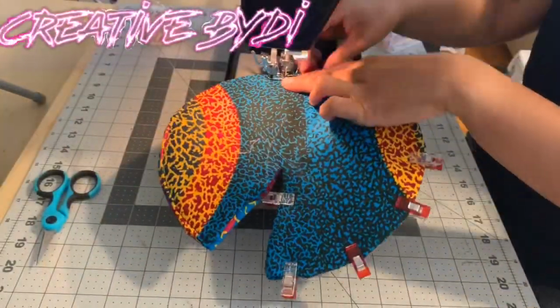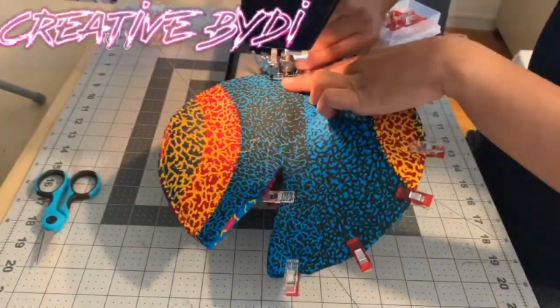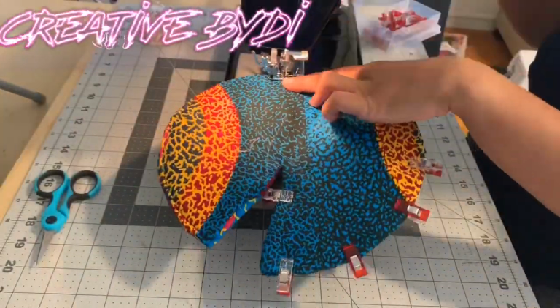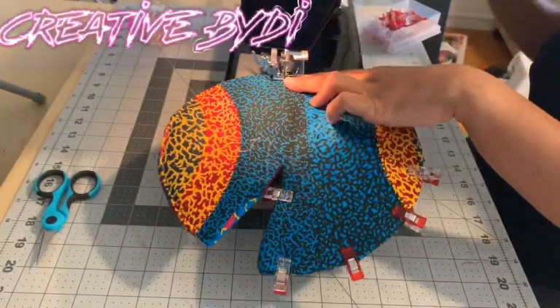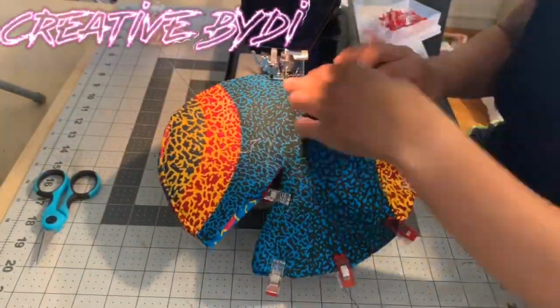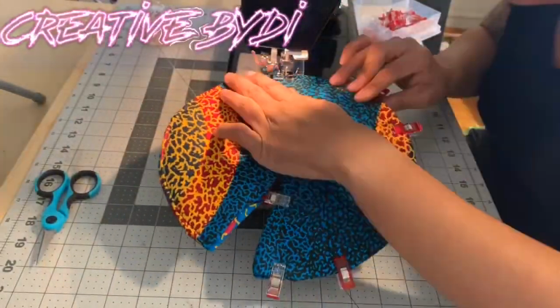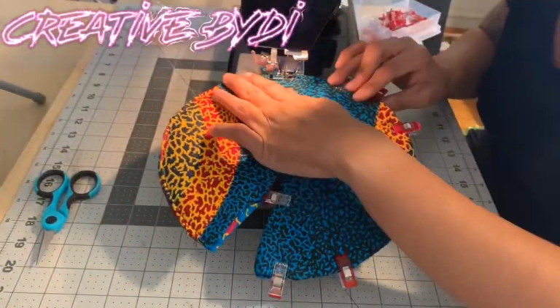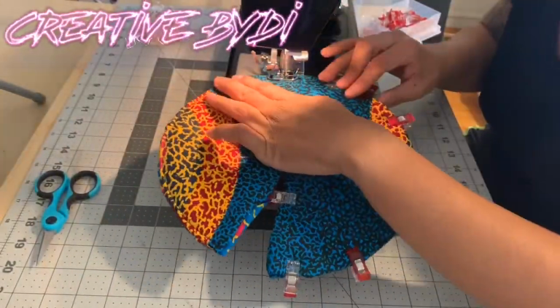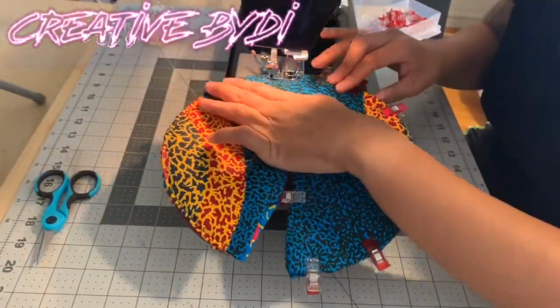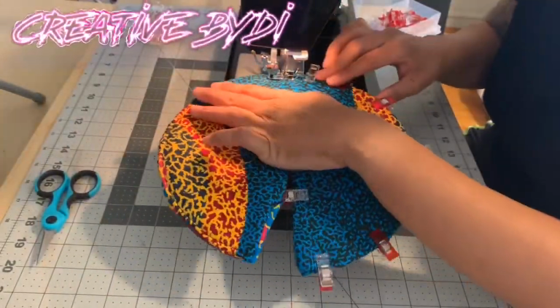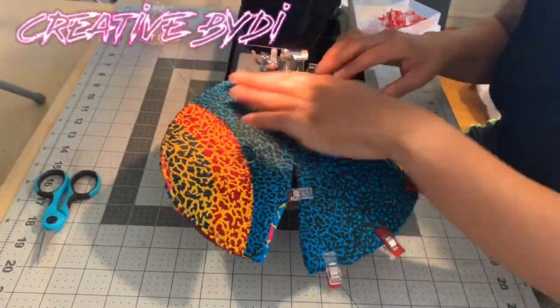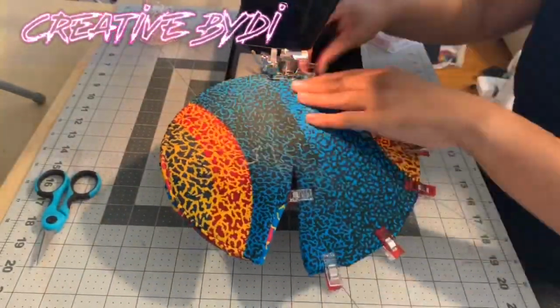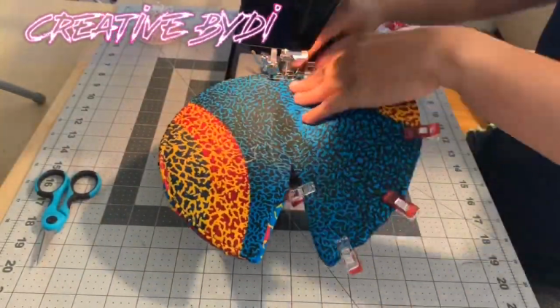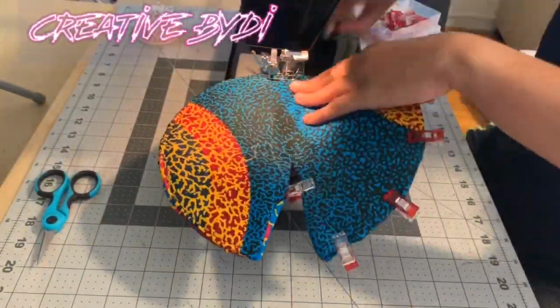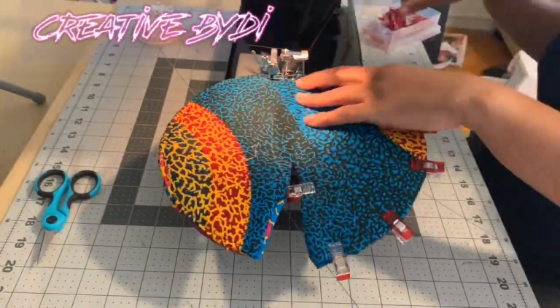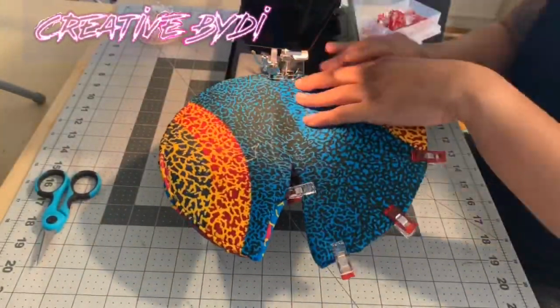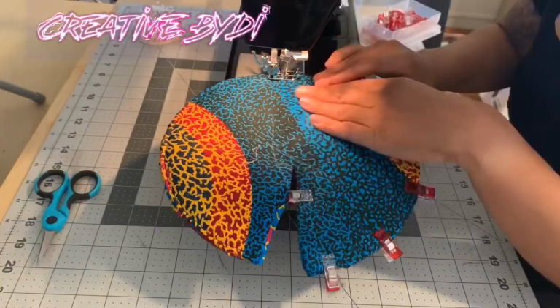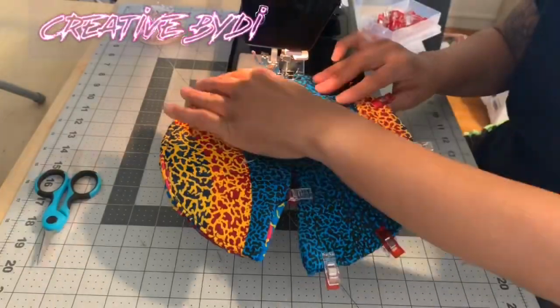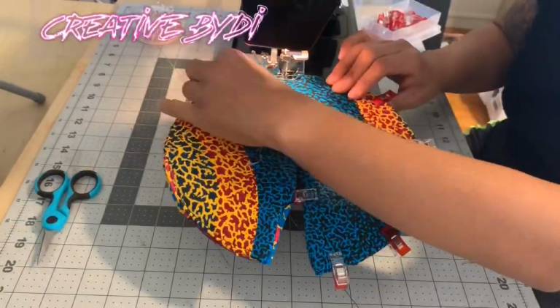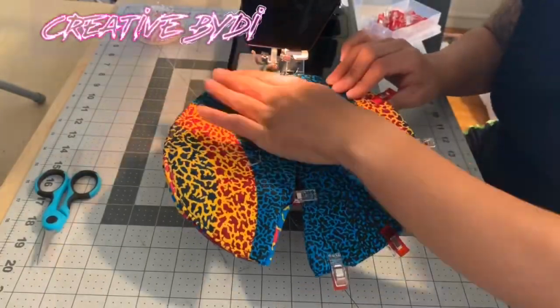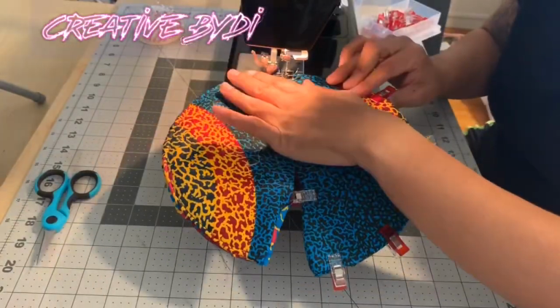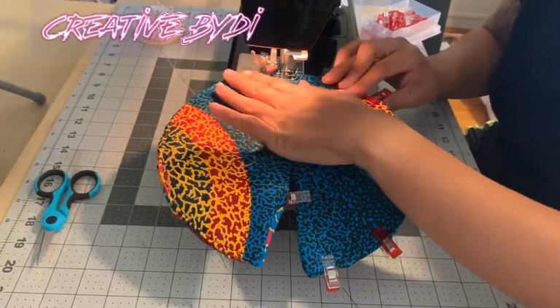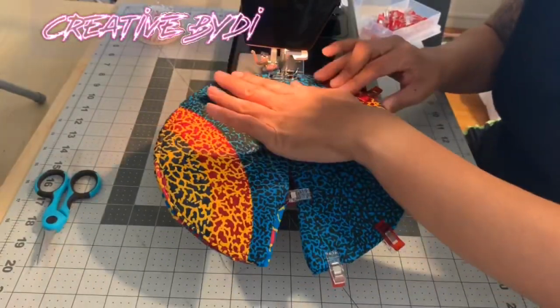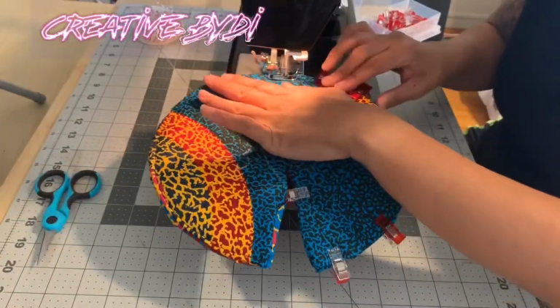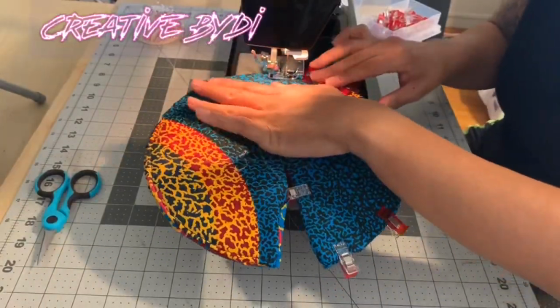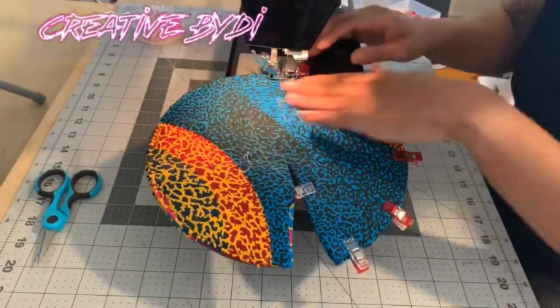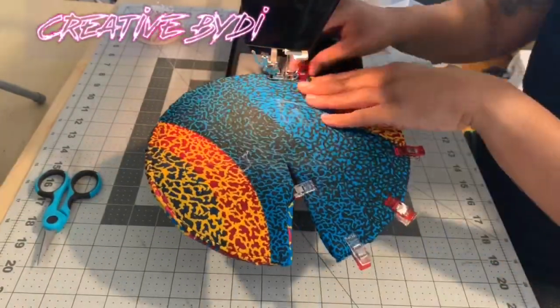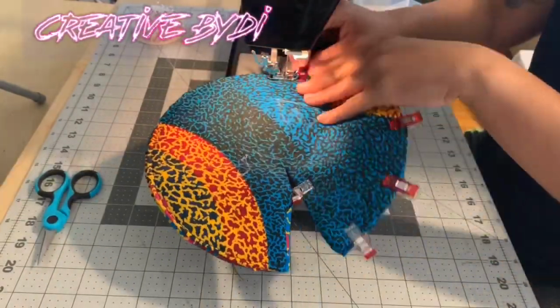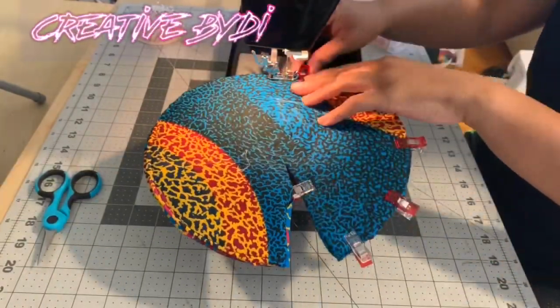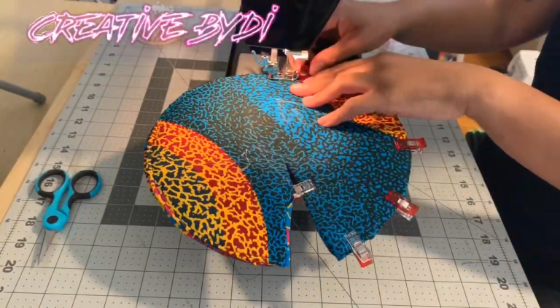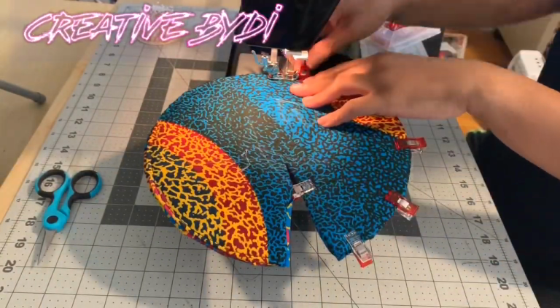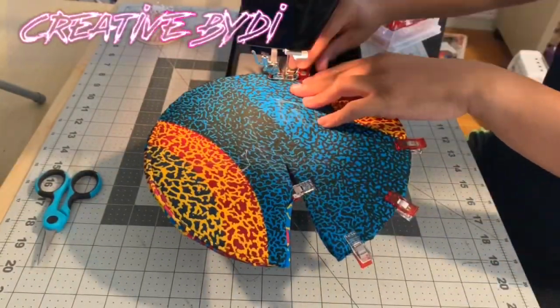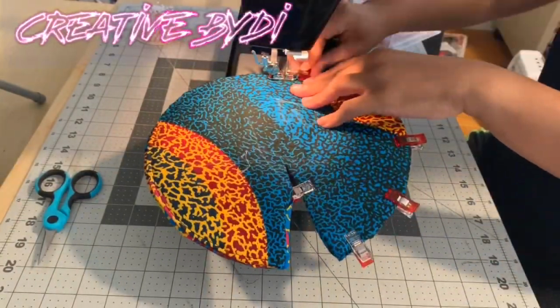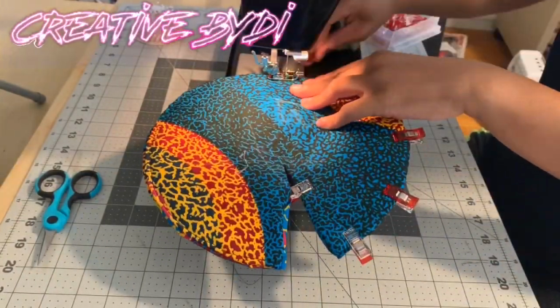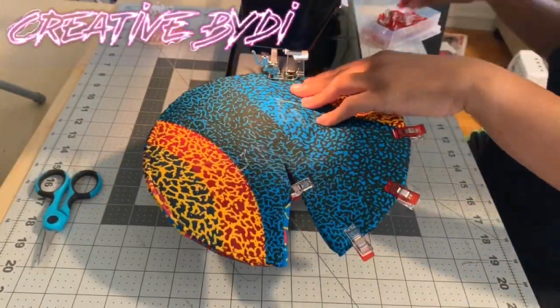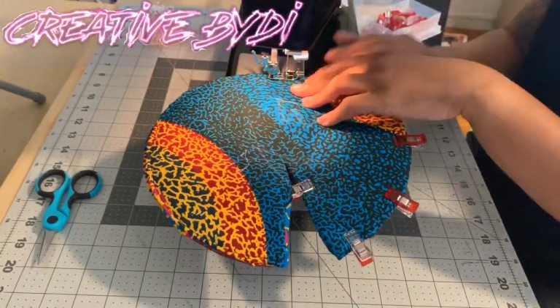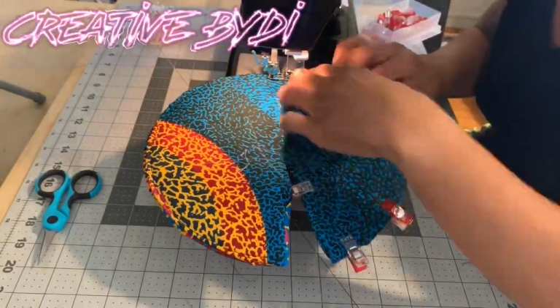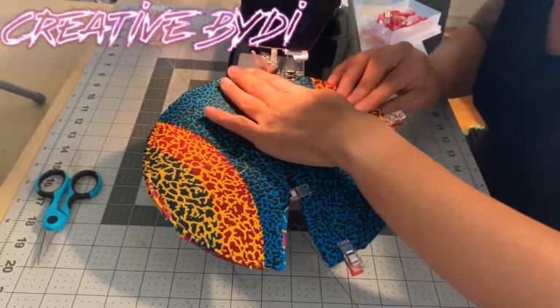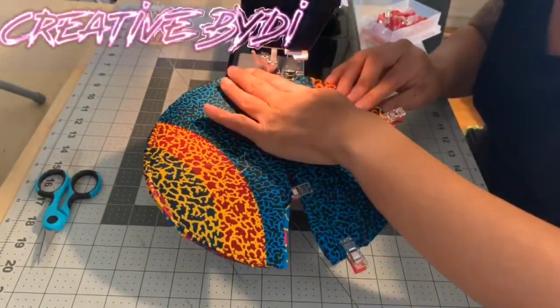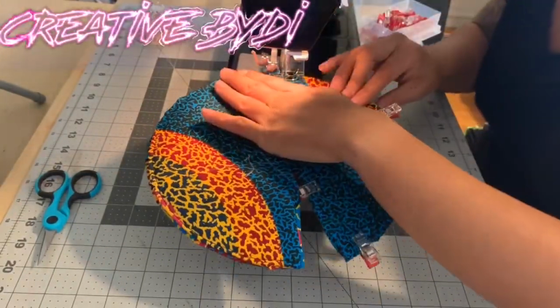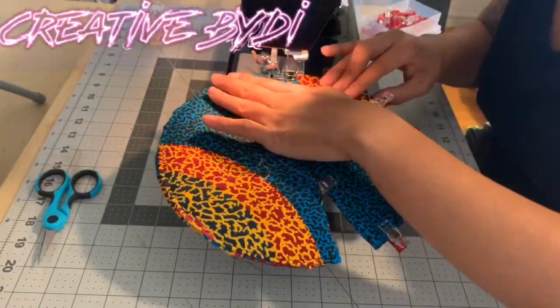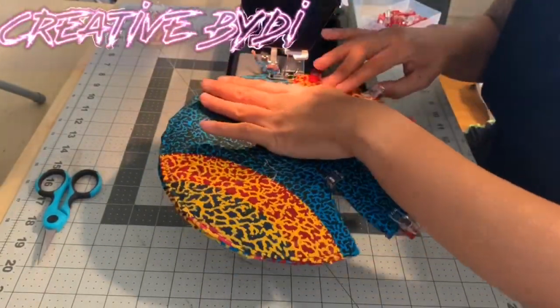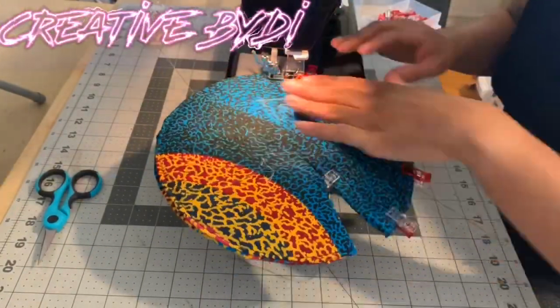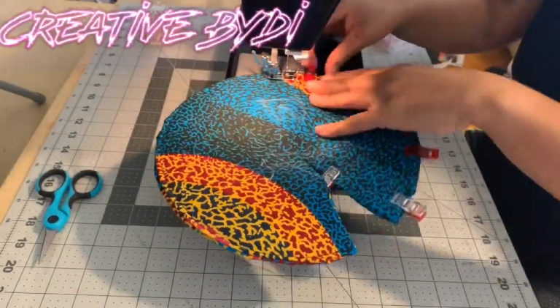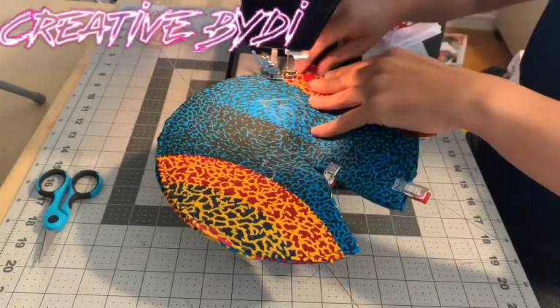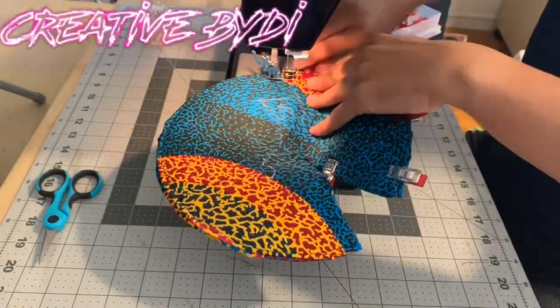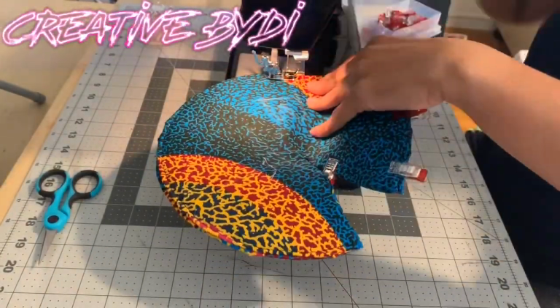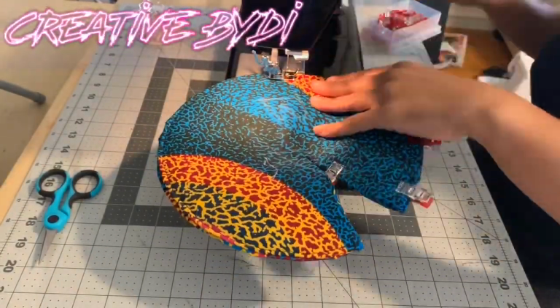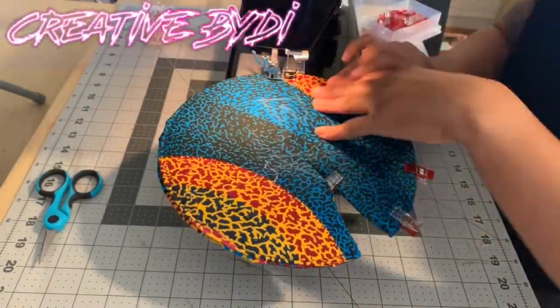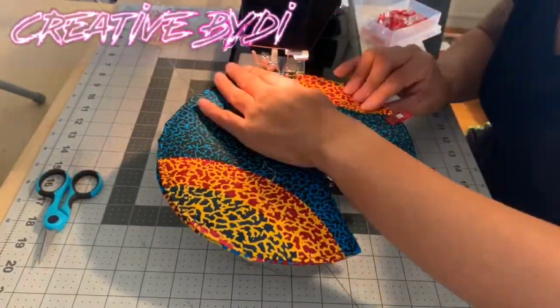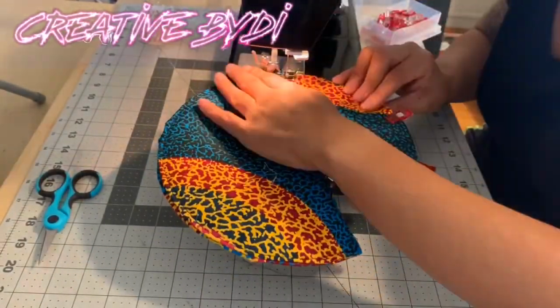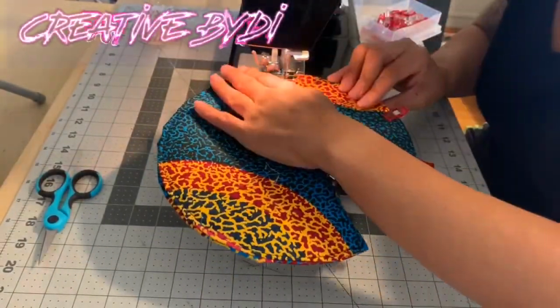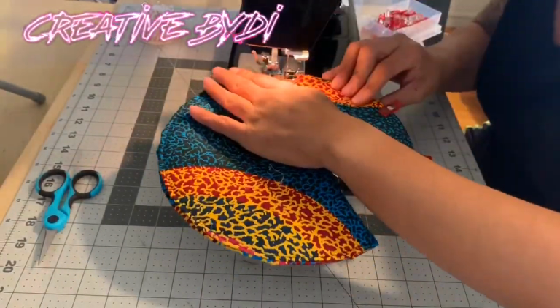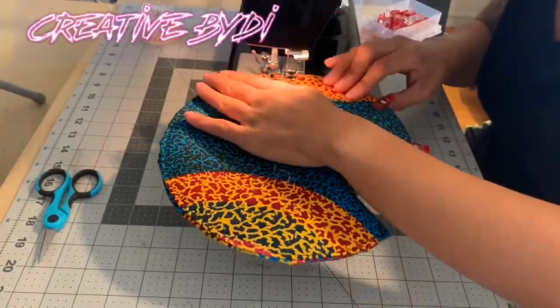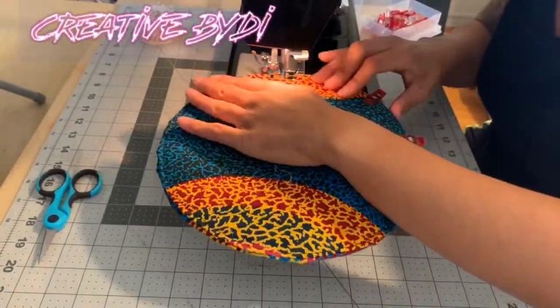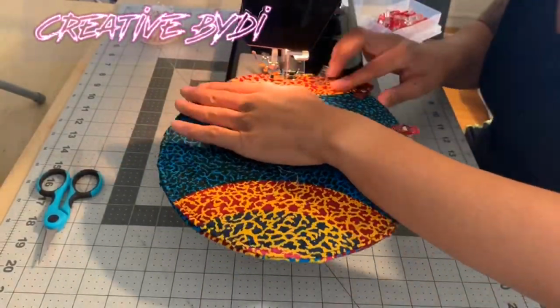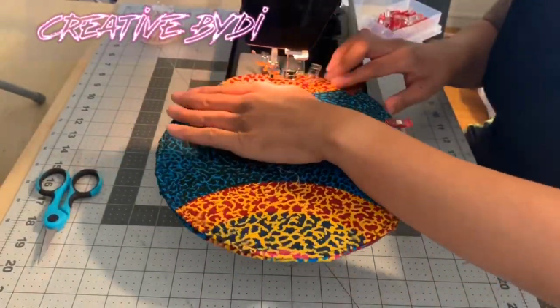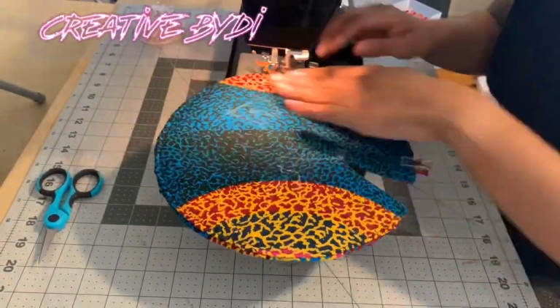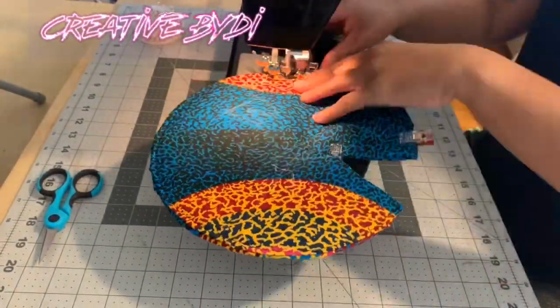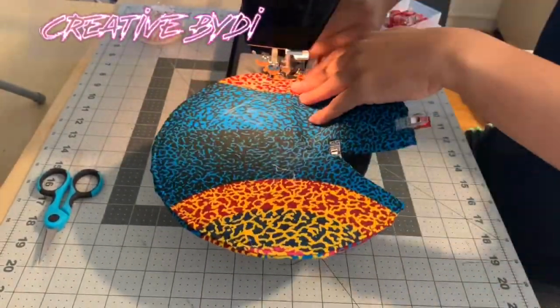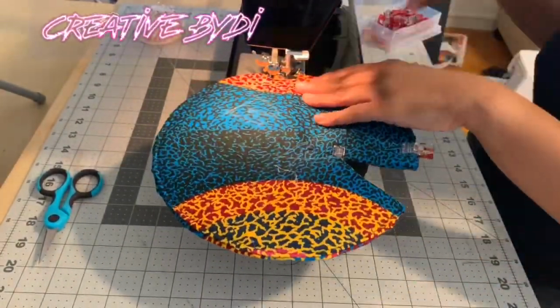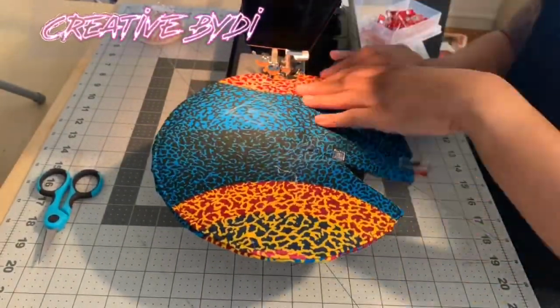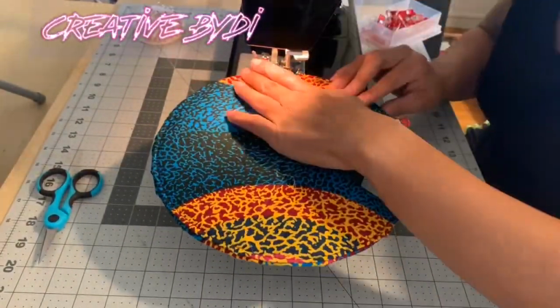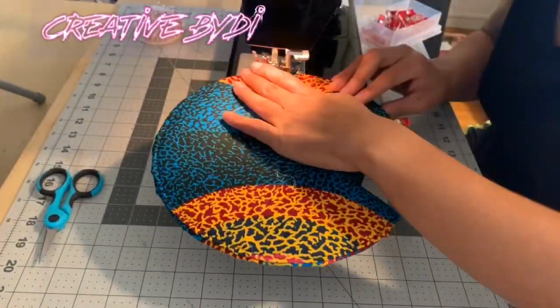Now I'm just sewing down all the way until I get to the start of the pie piece.